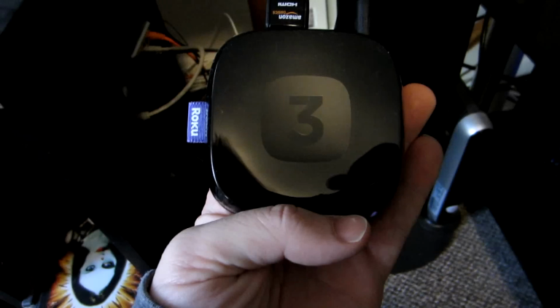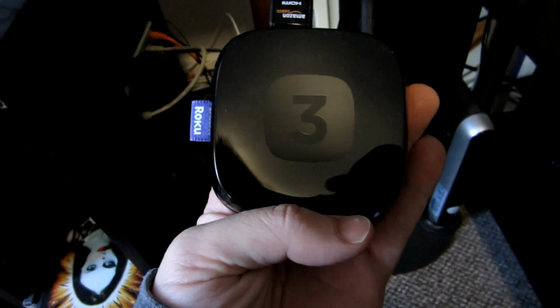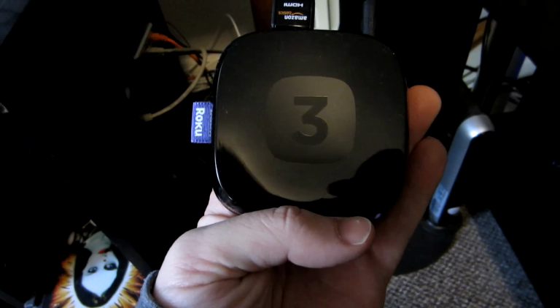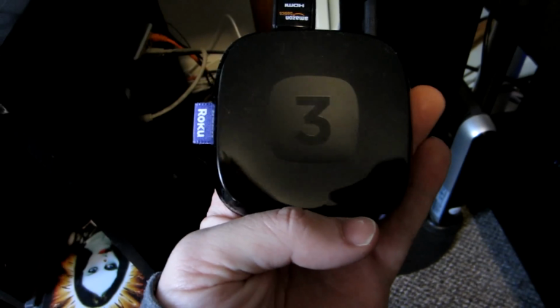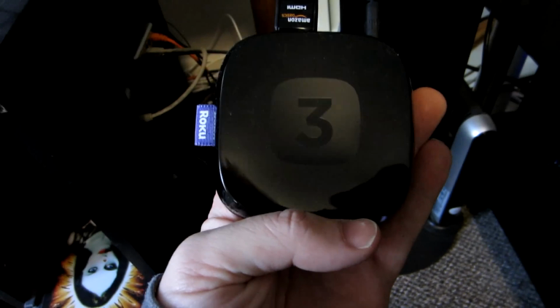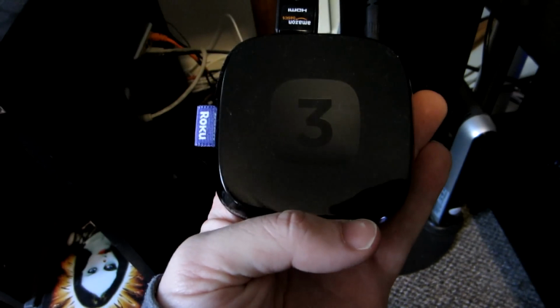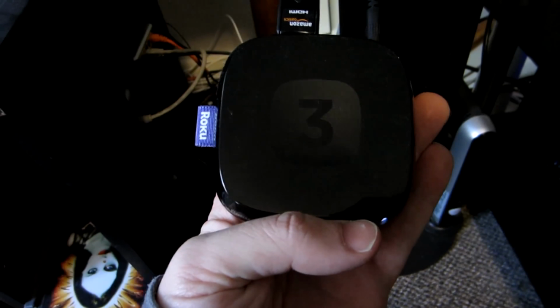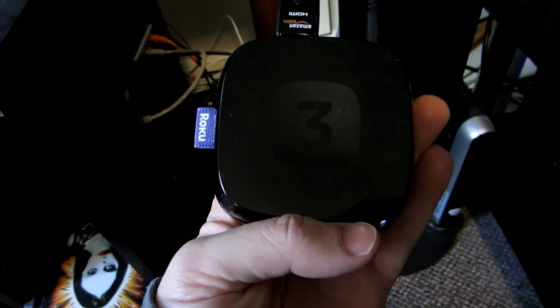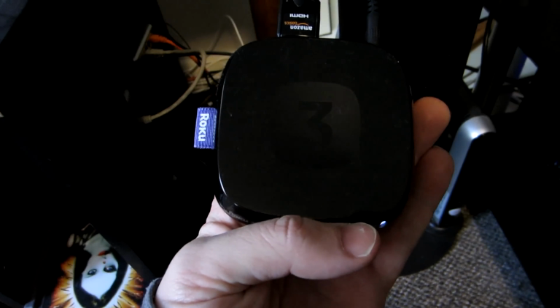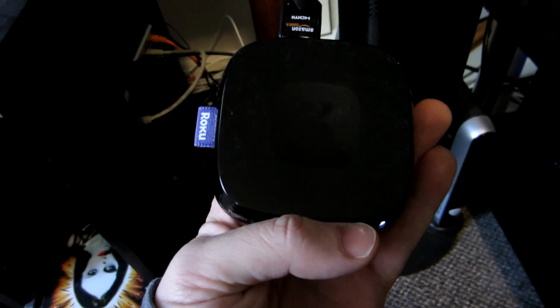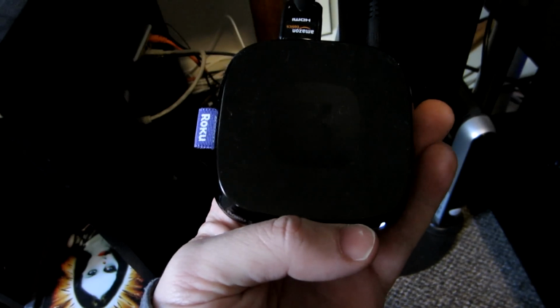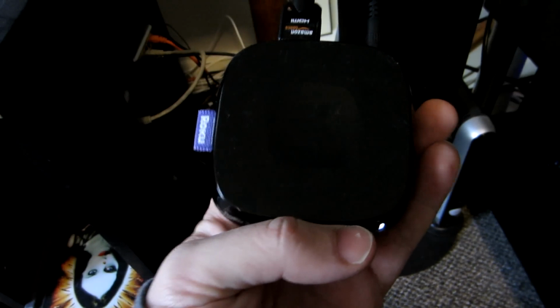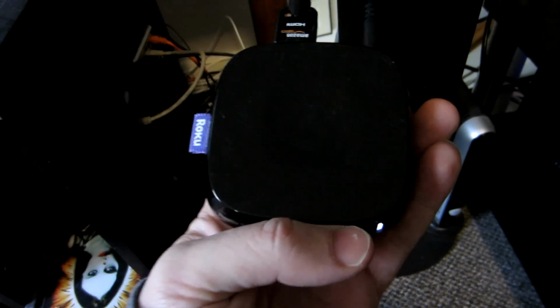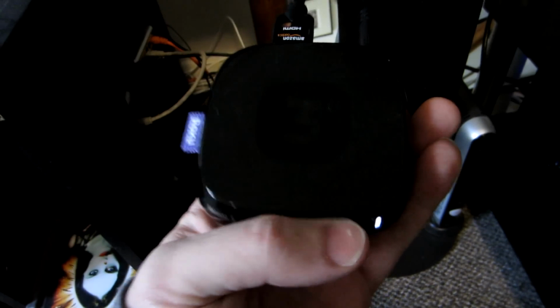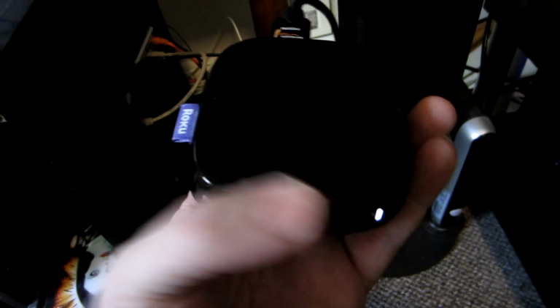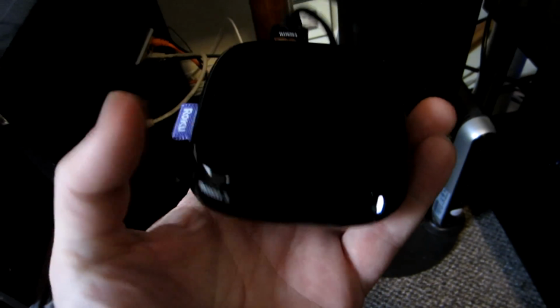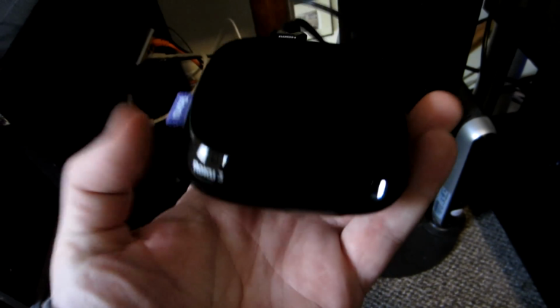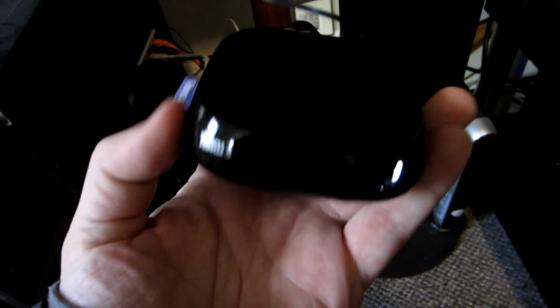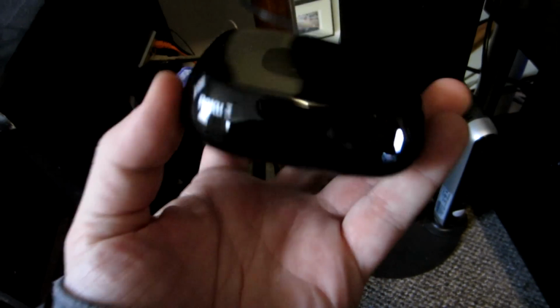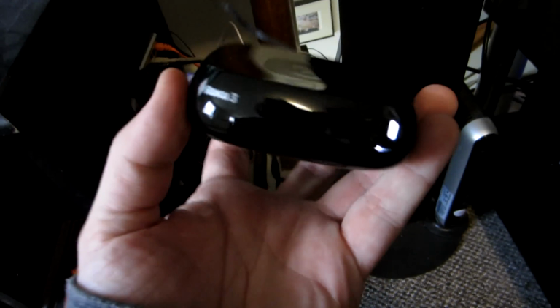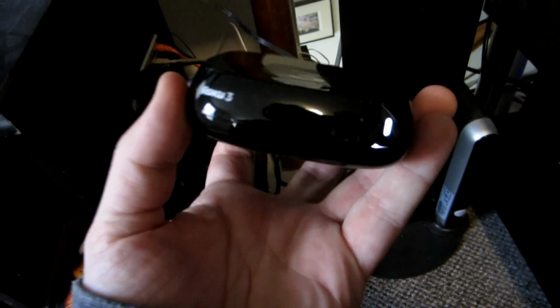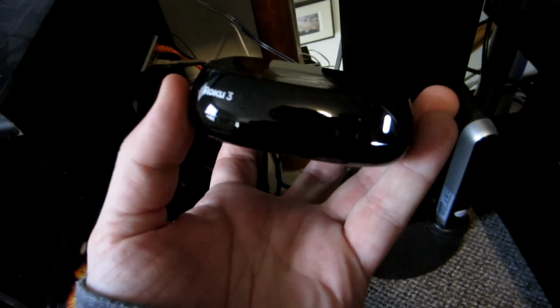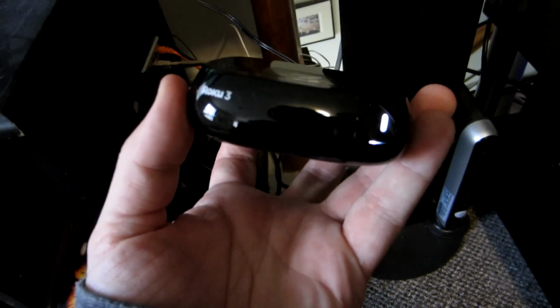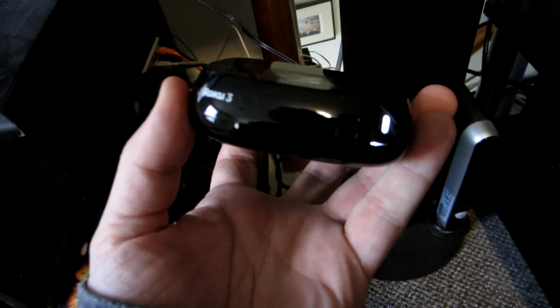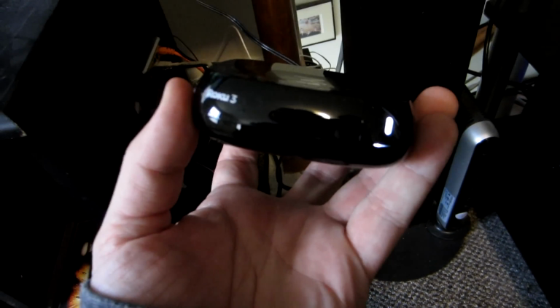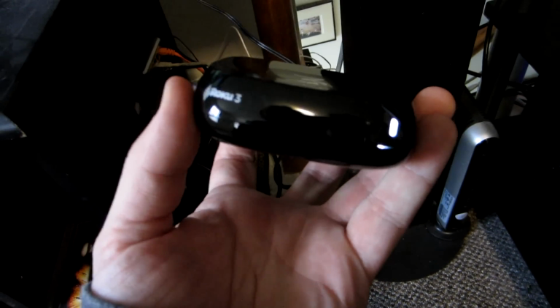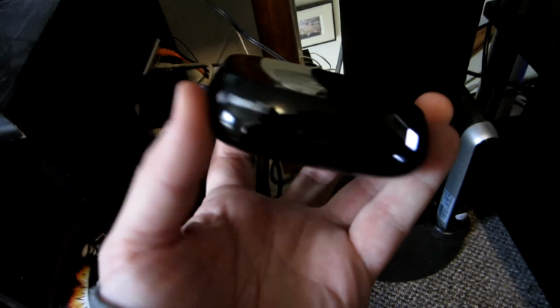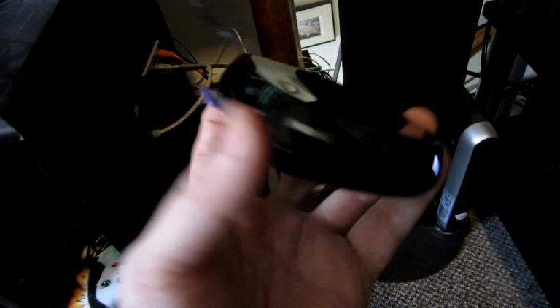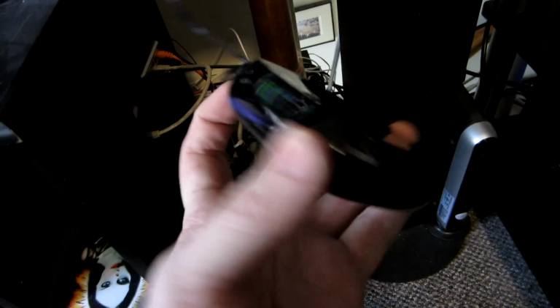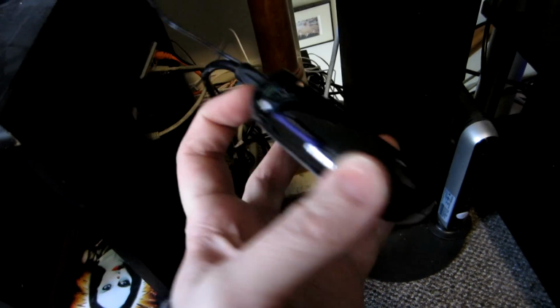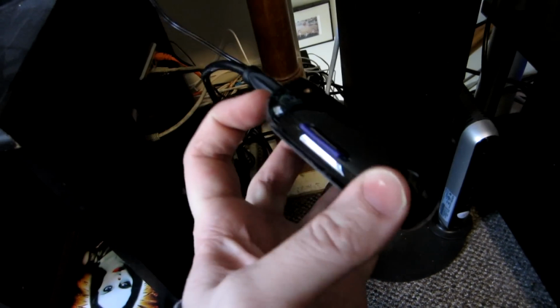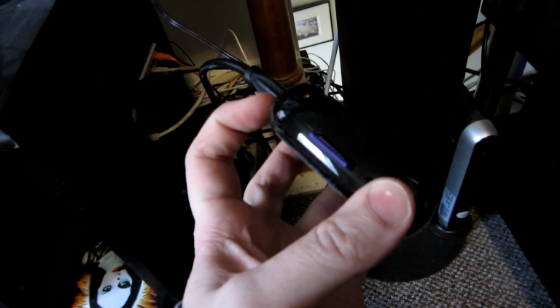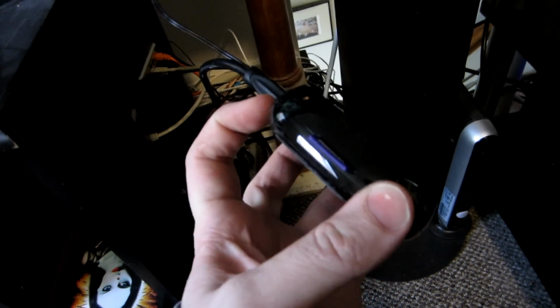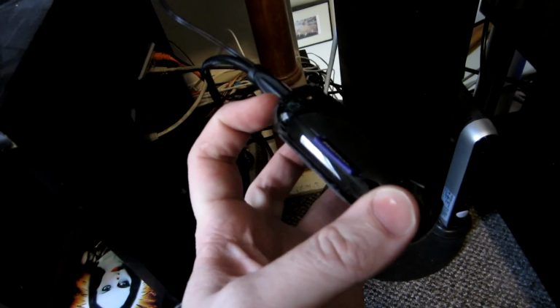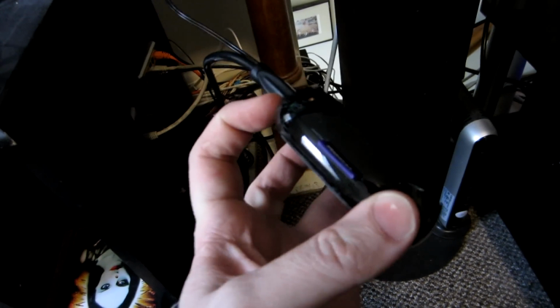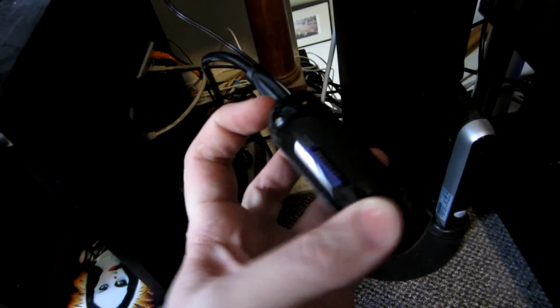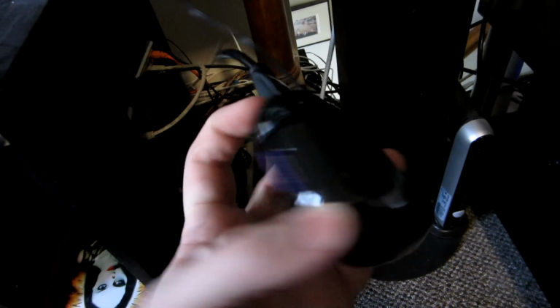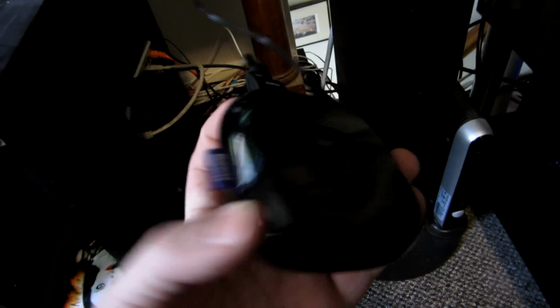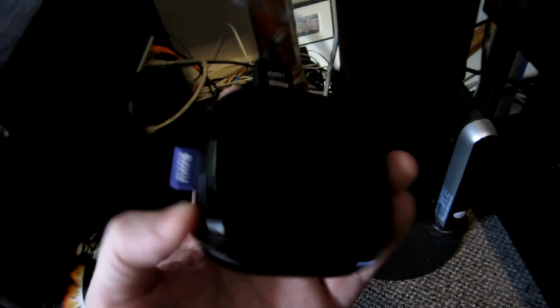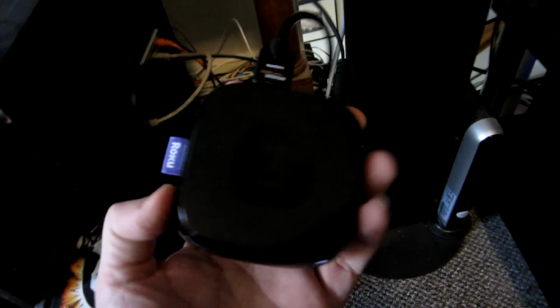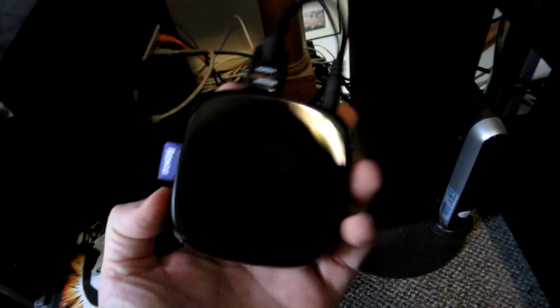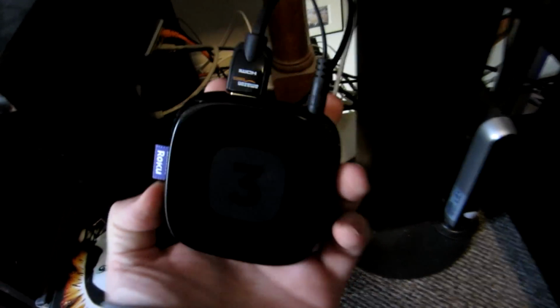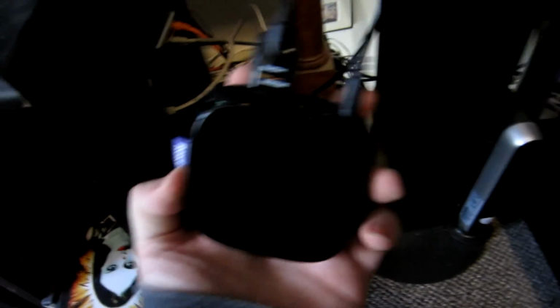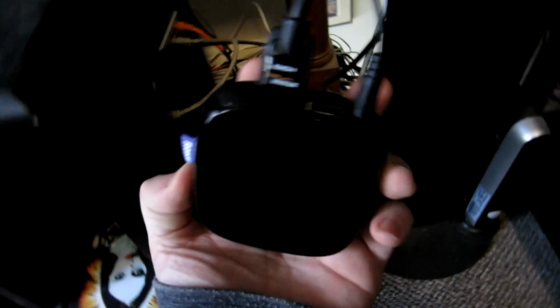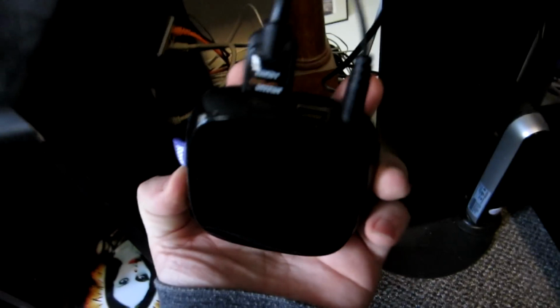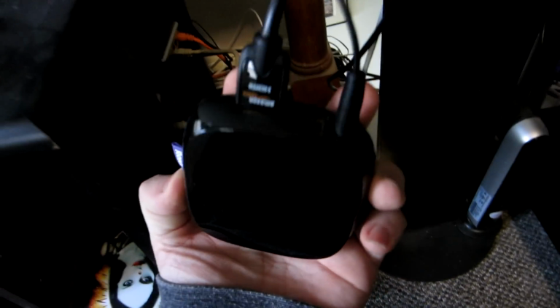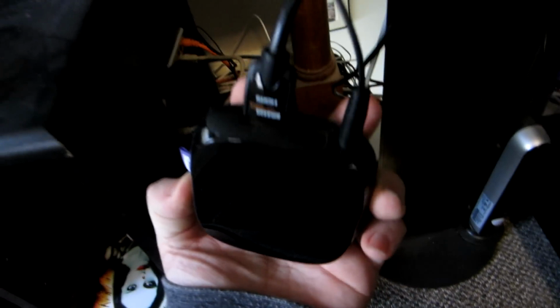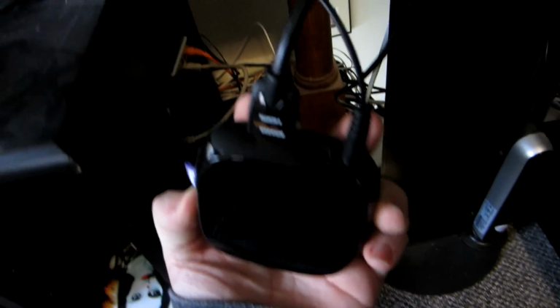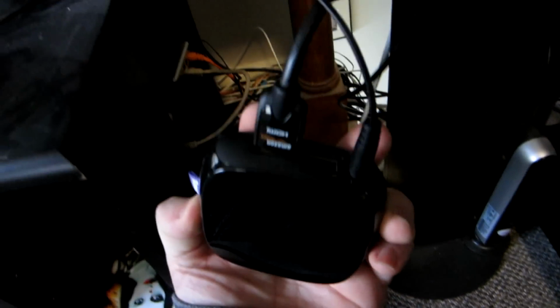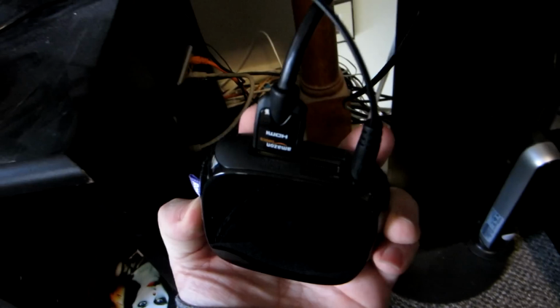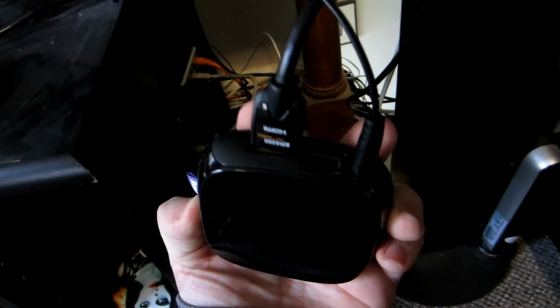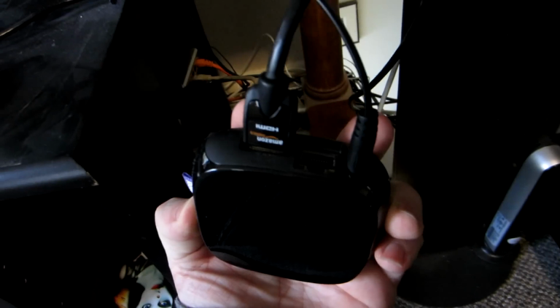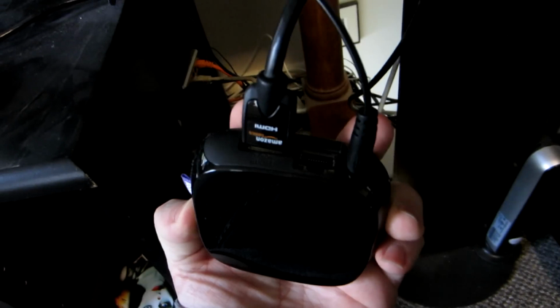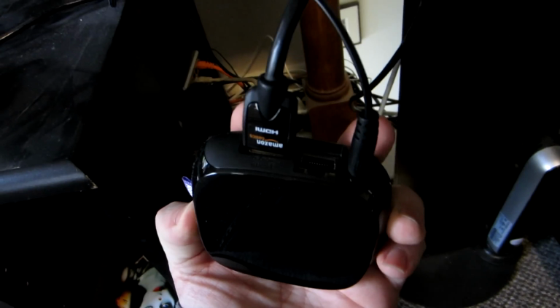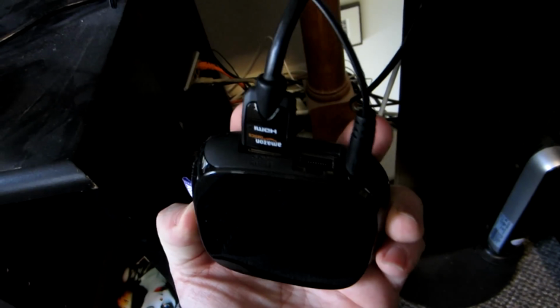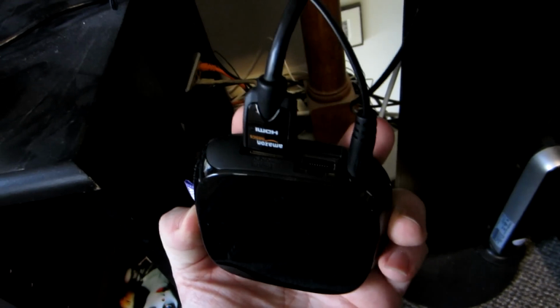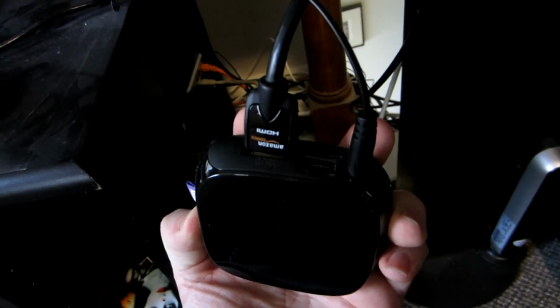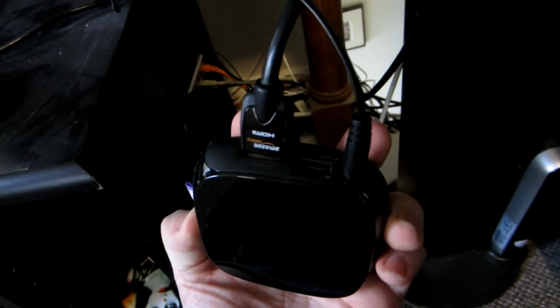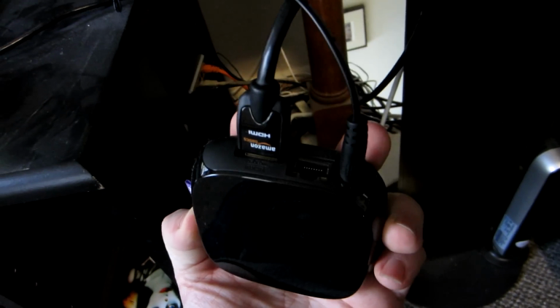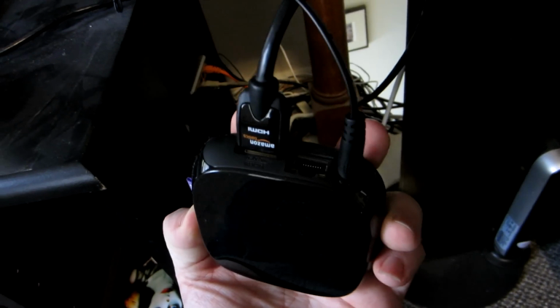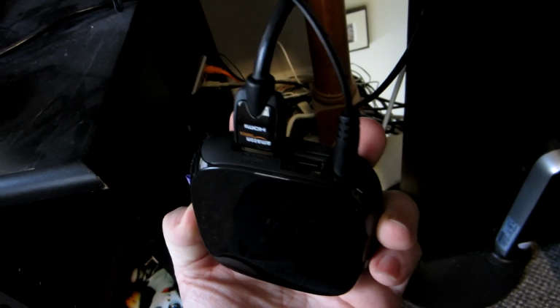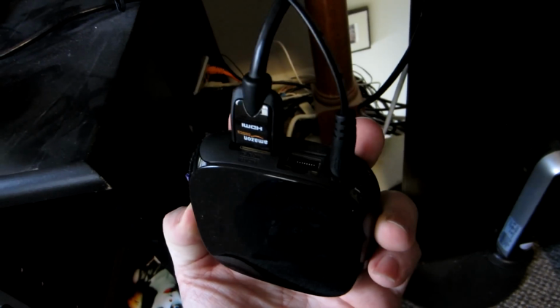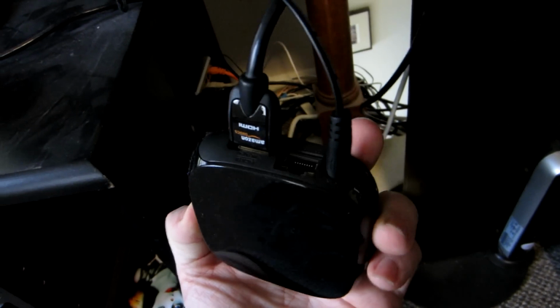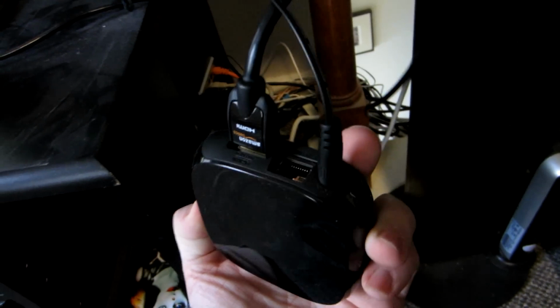This is a quick review of the Roku 3. I just got it today. As you can see, it's still a very small box.